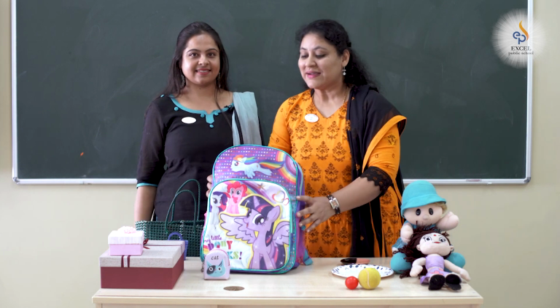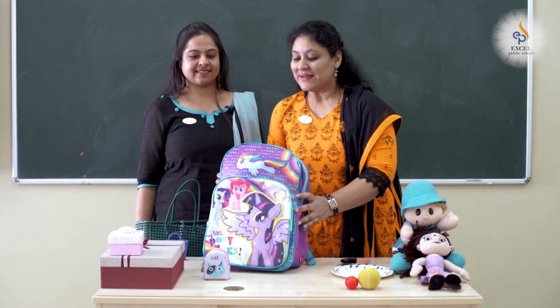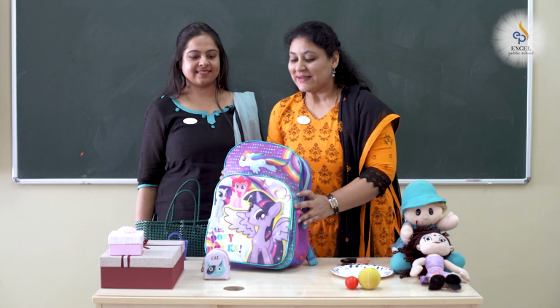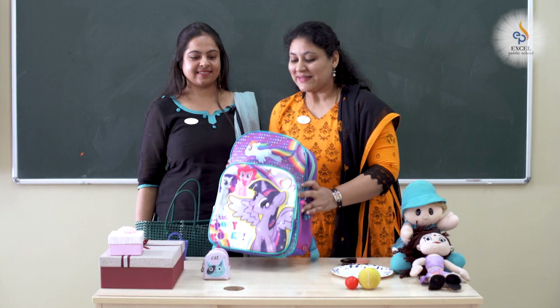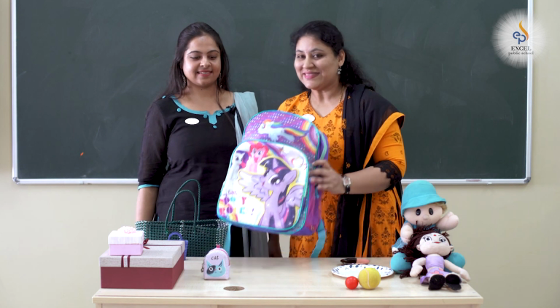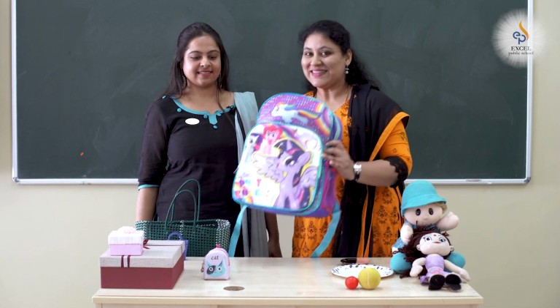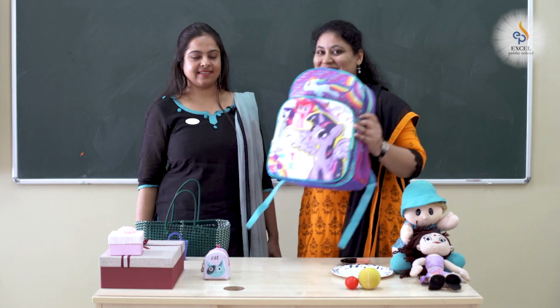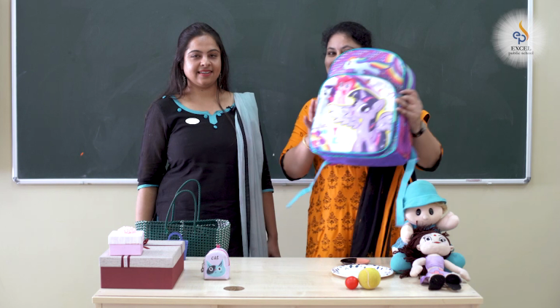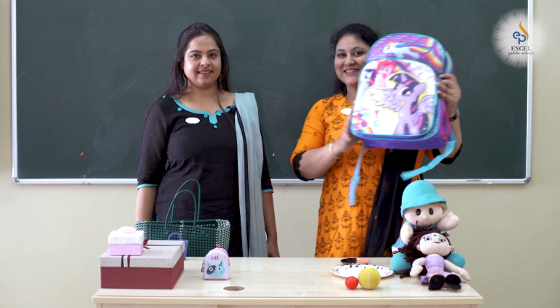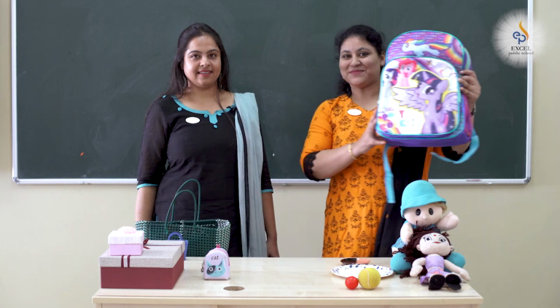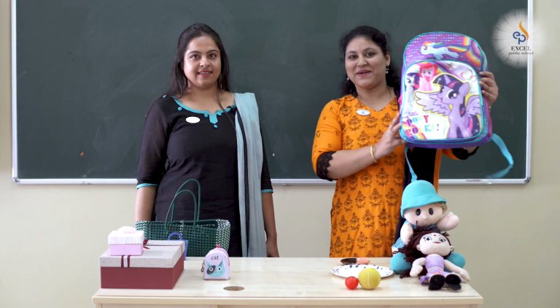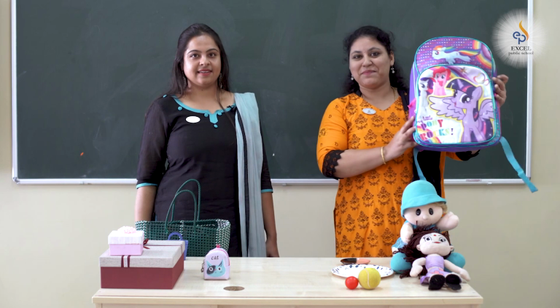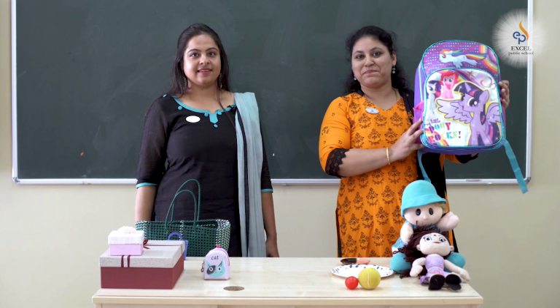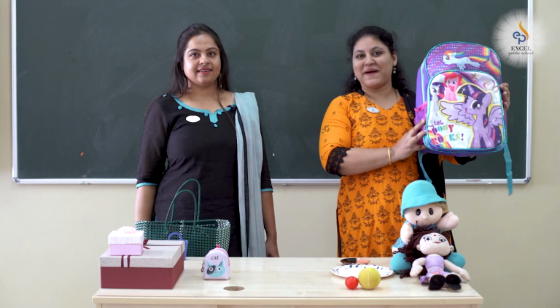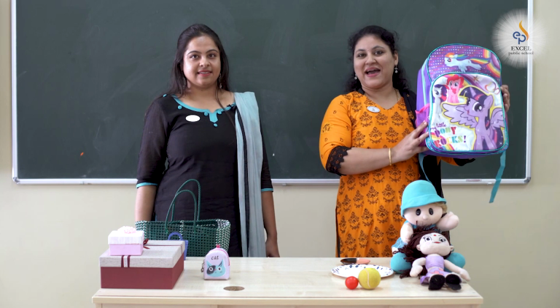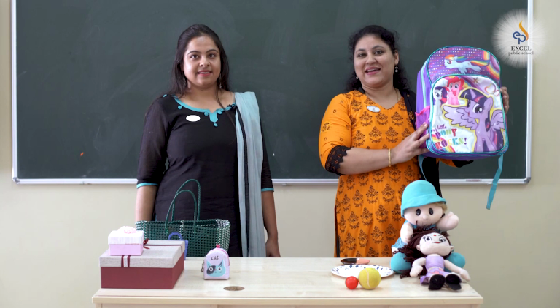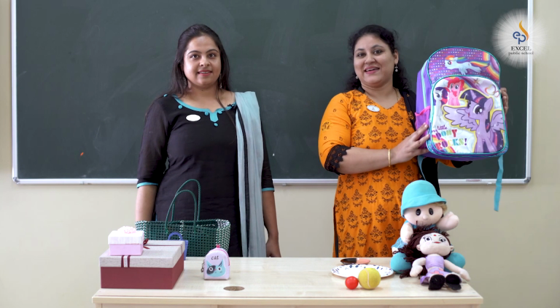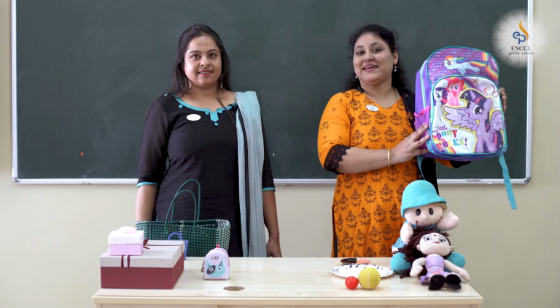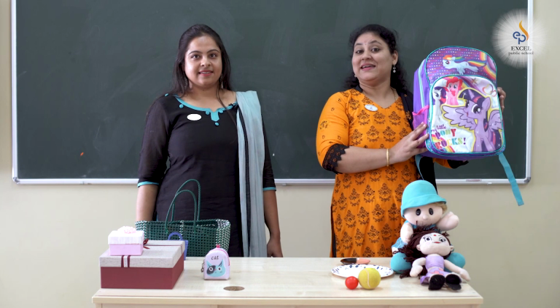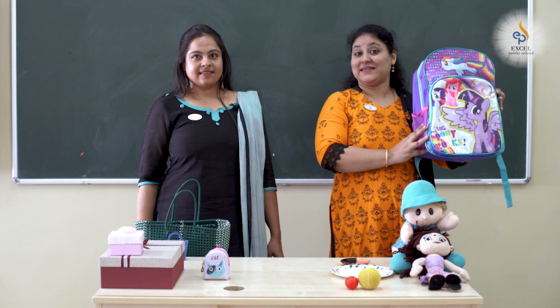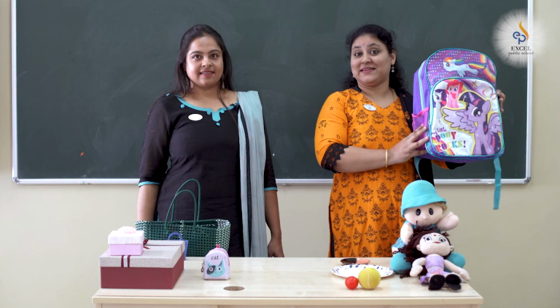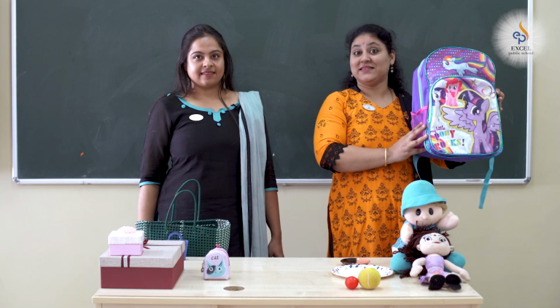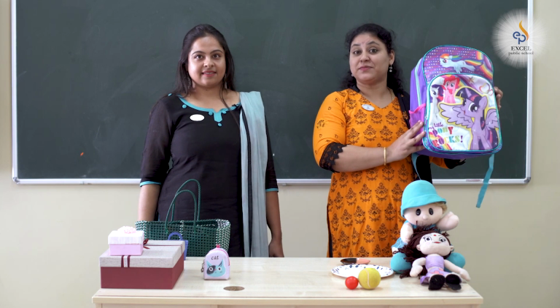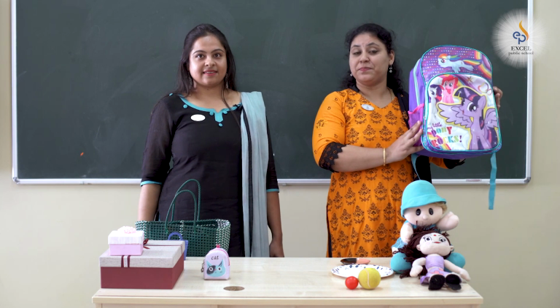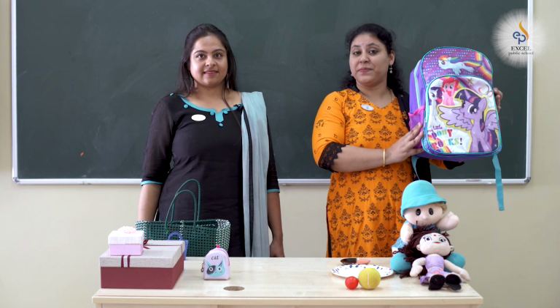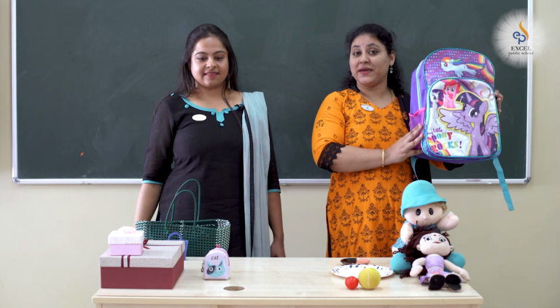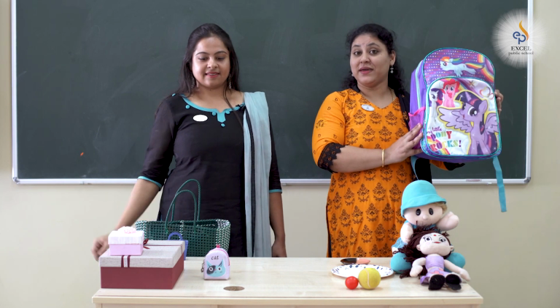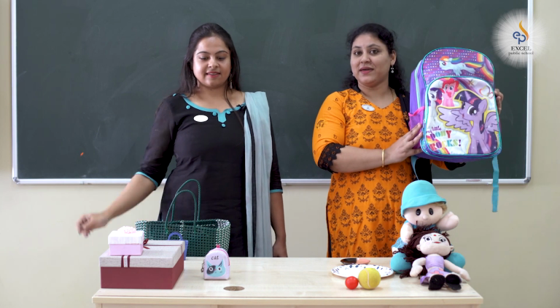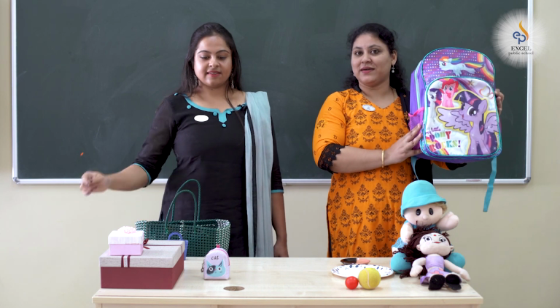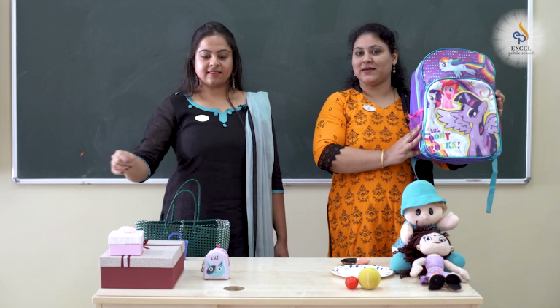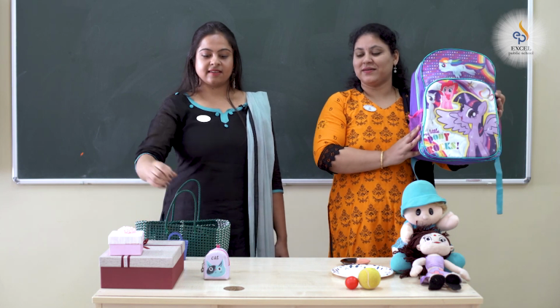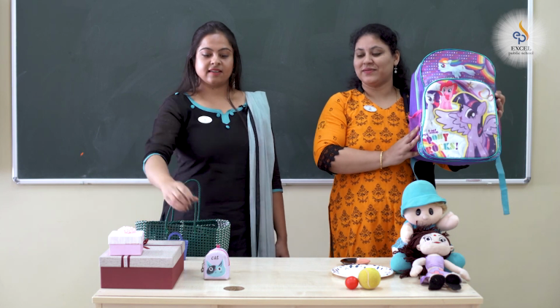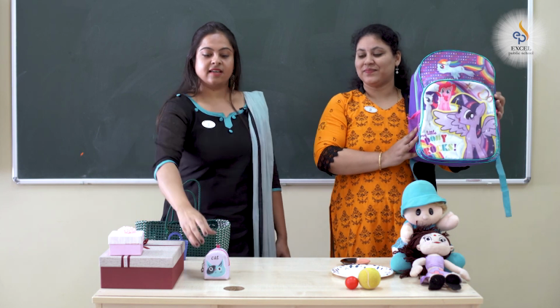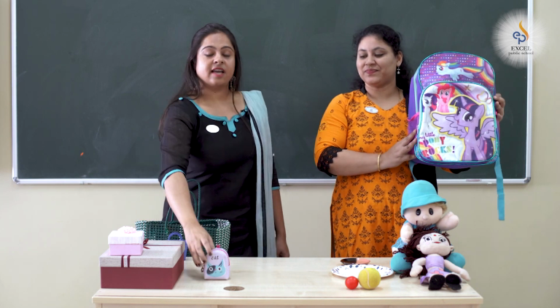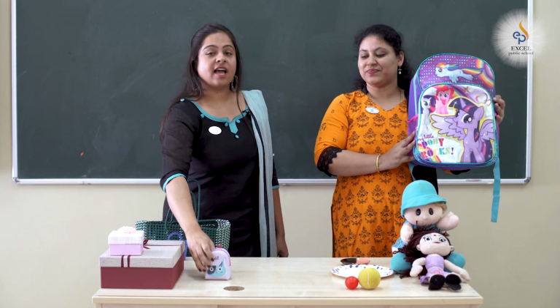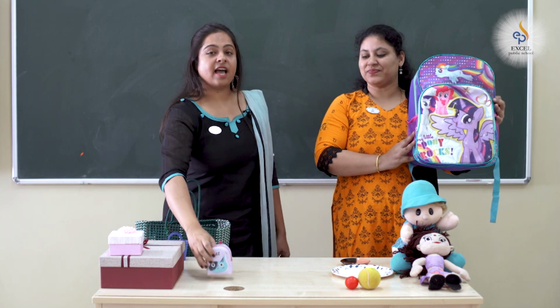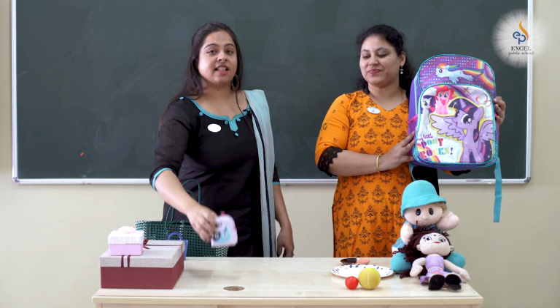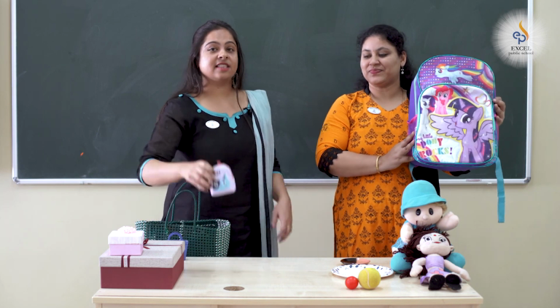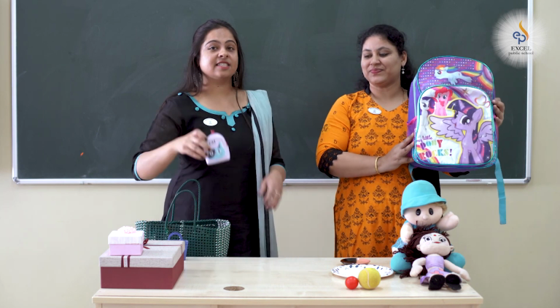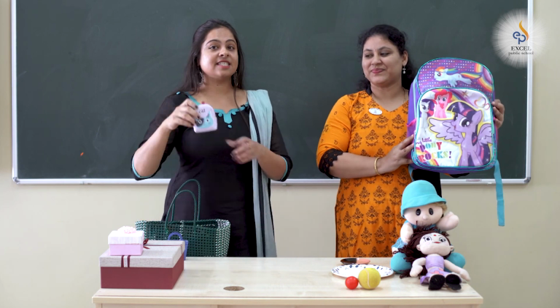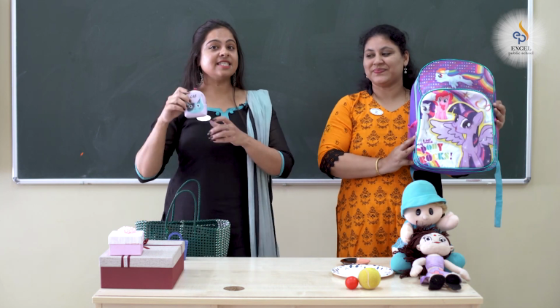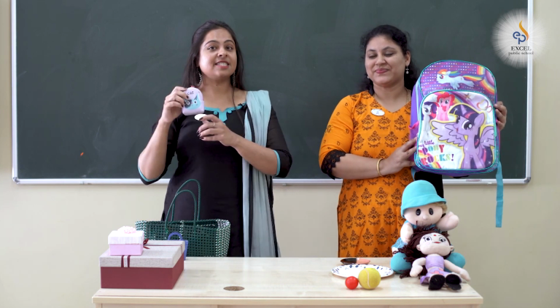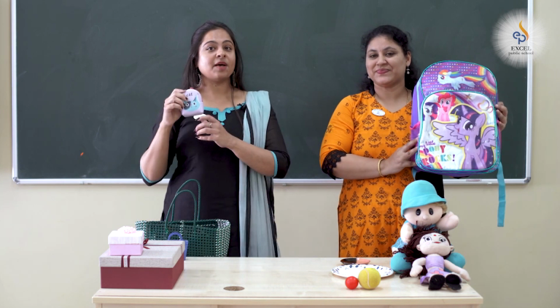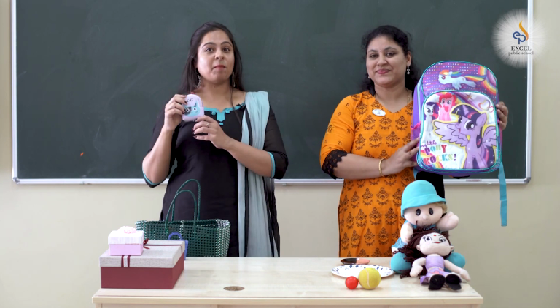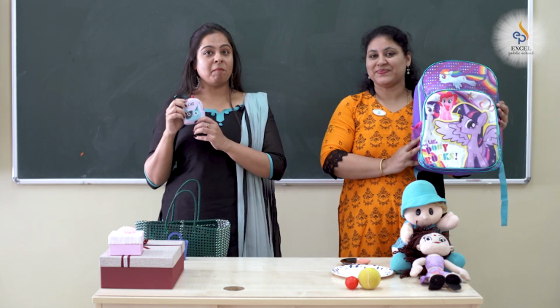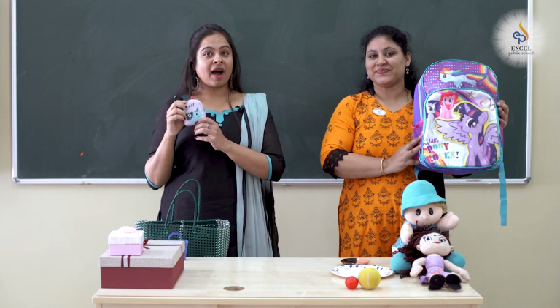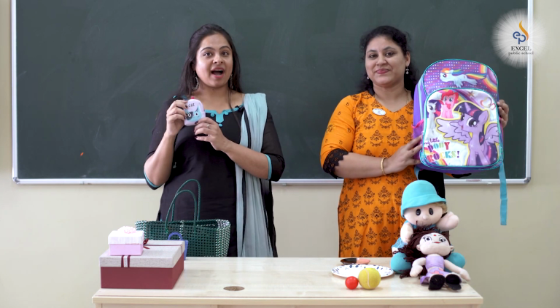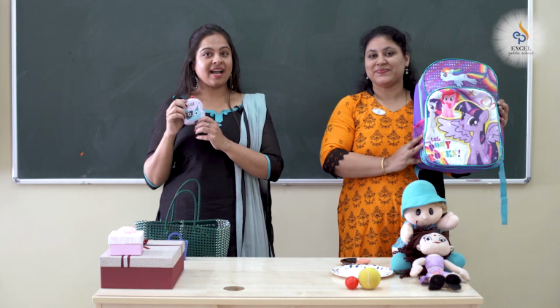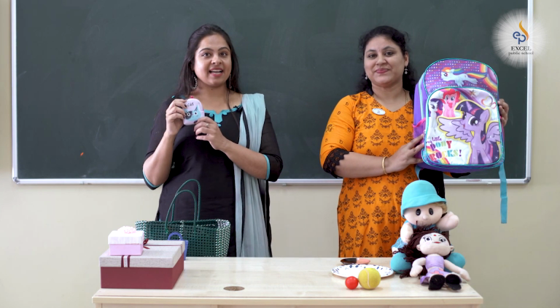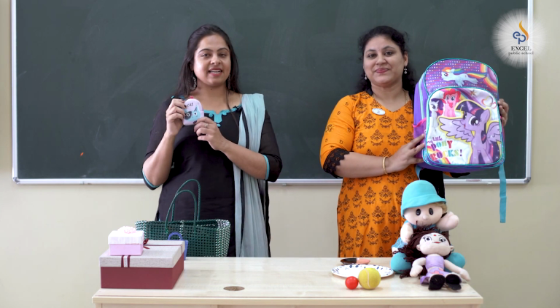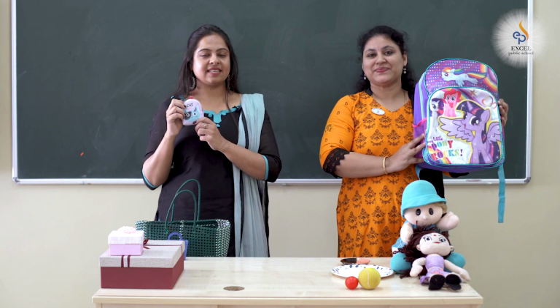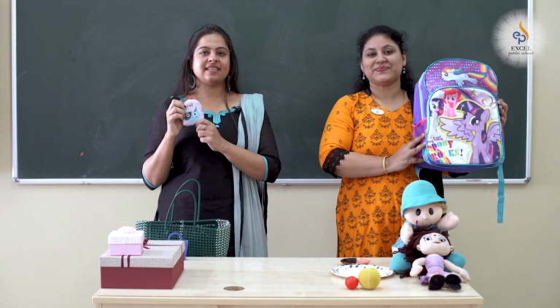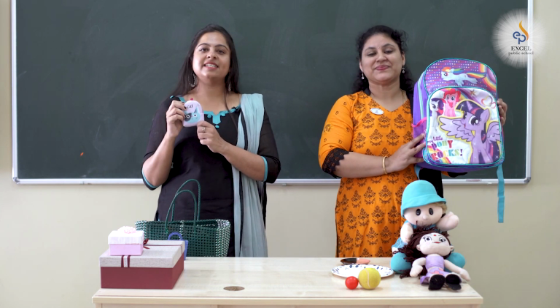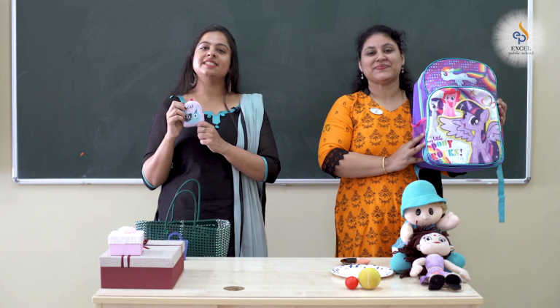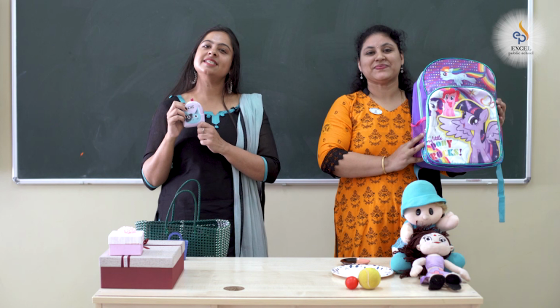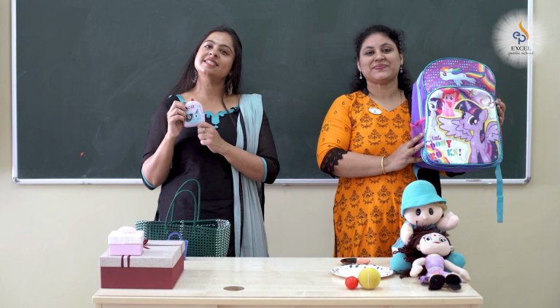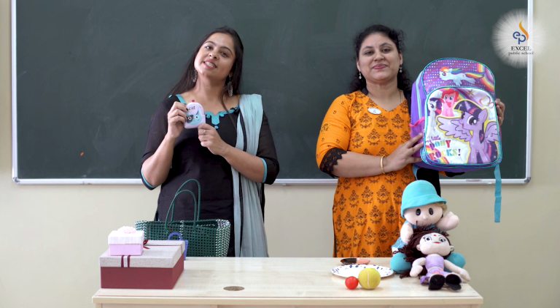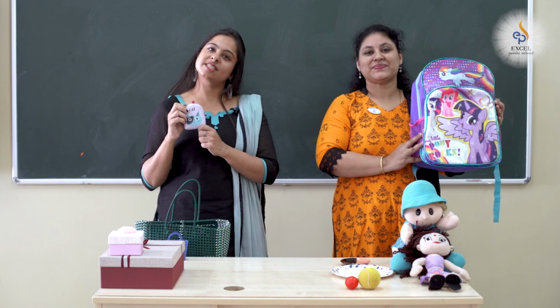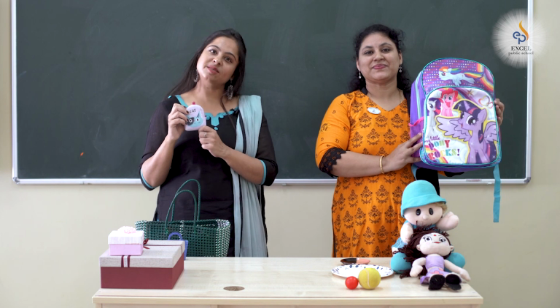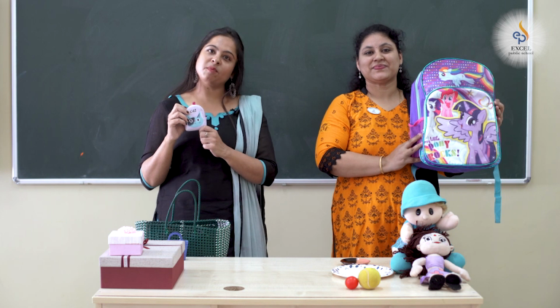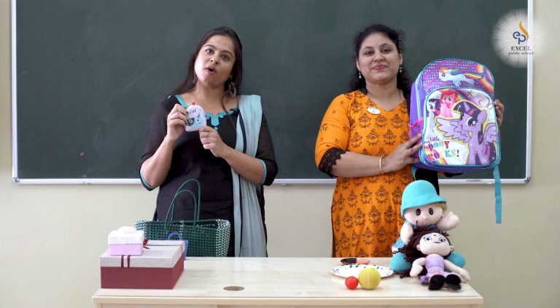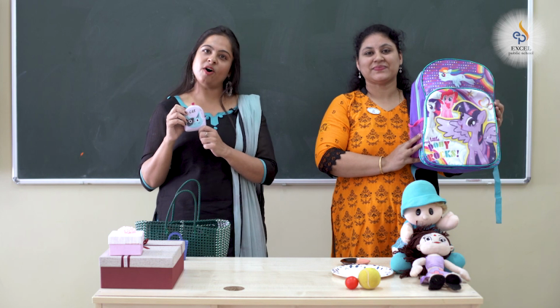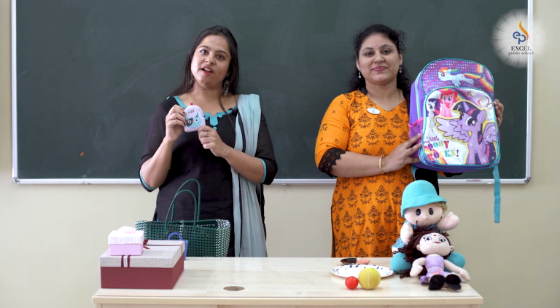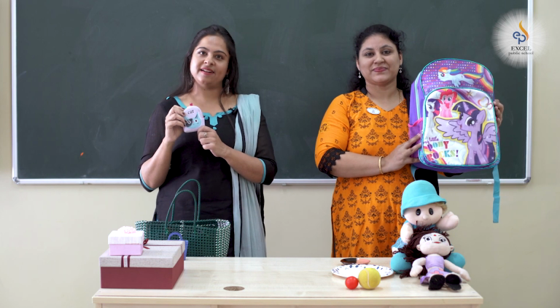This is my bag, it is big. And this is mine, it is small.